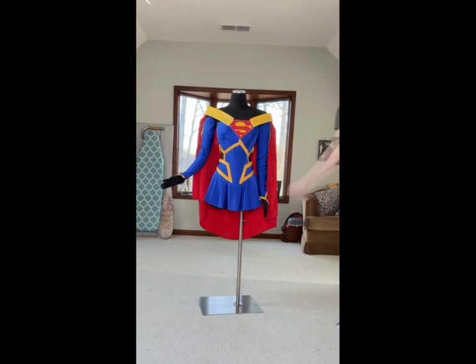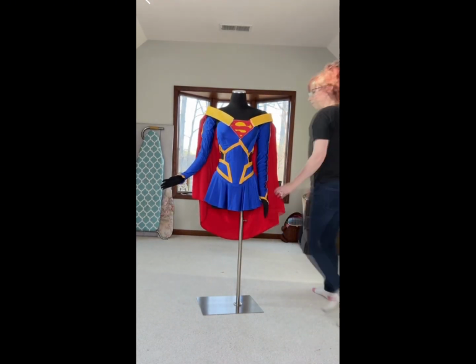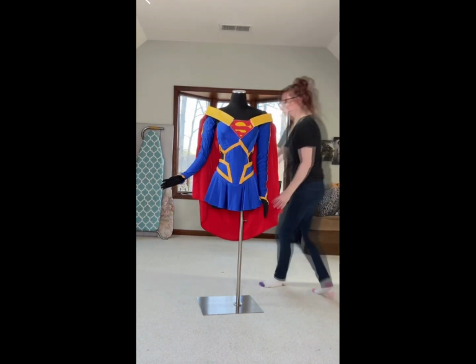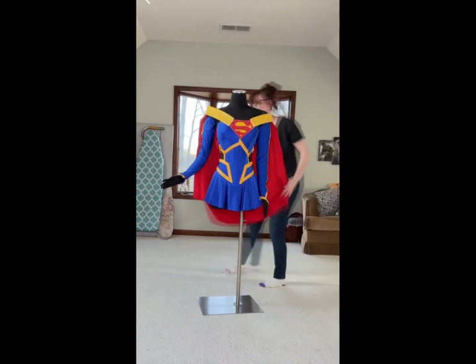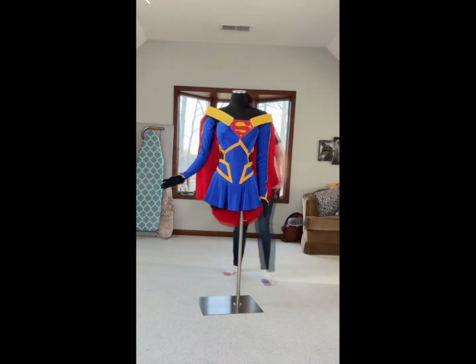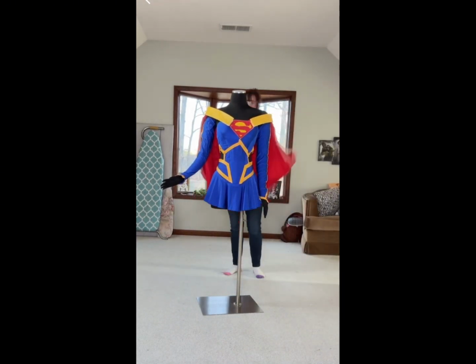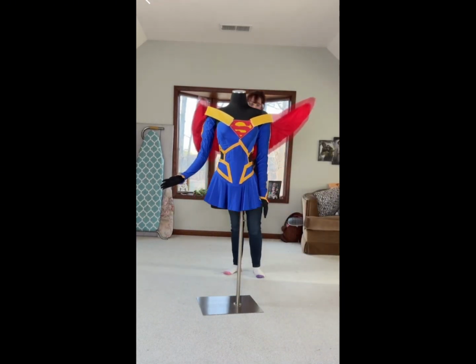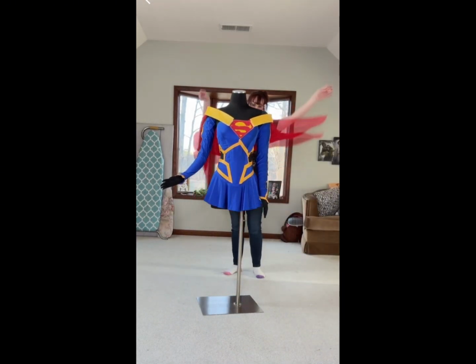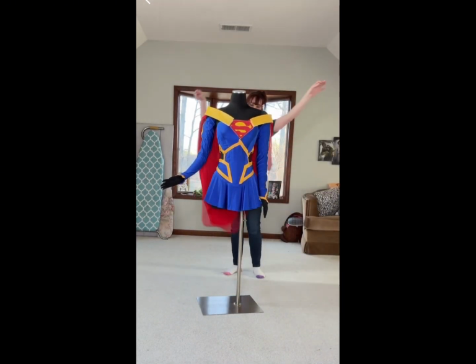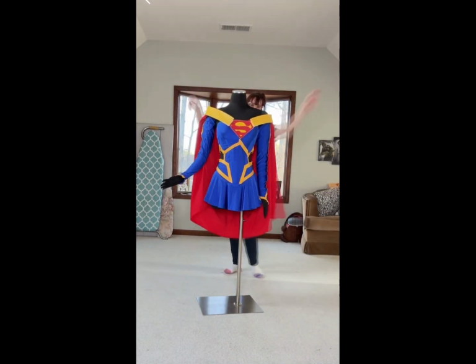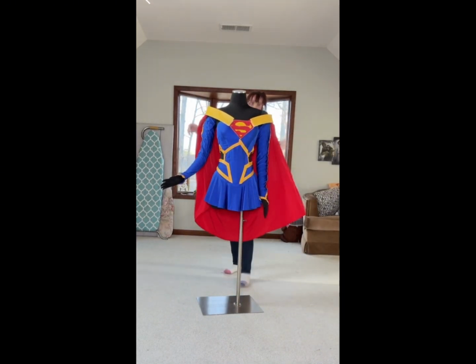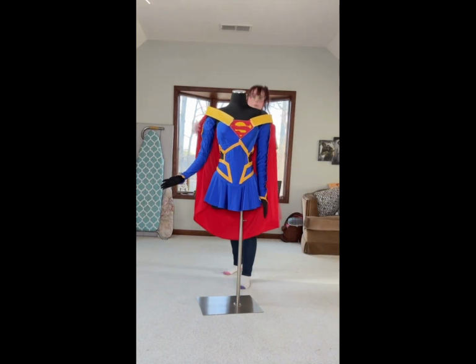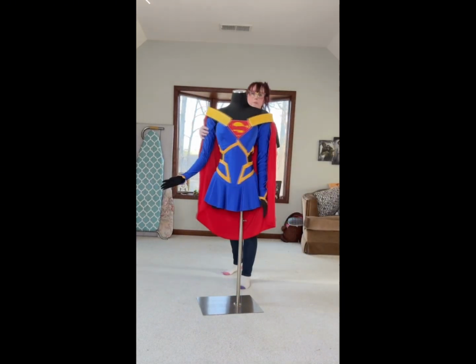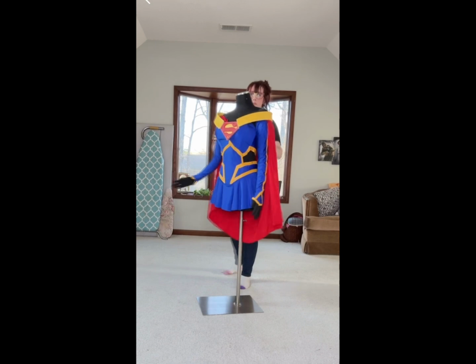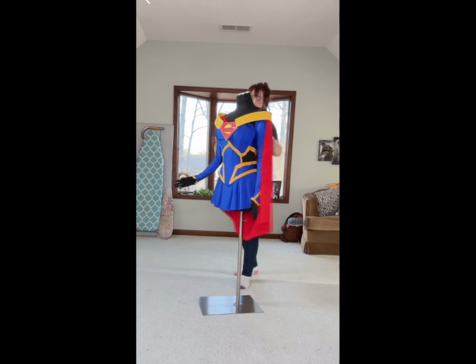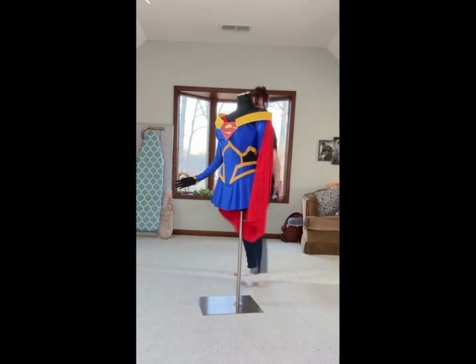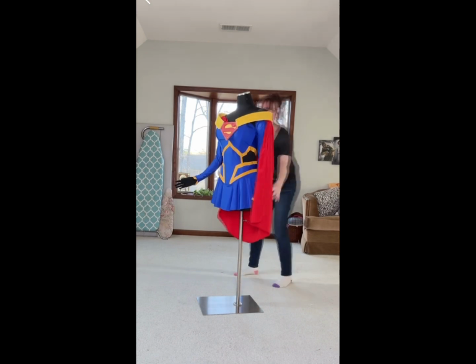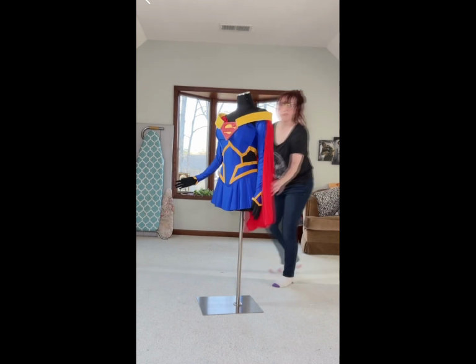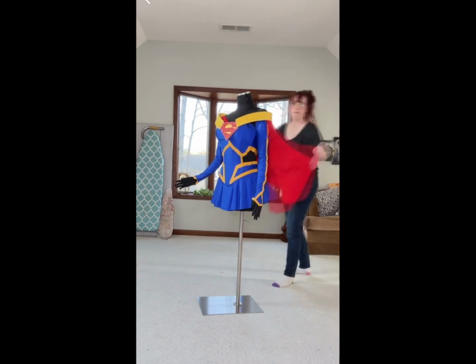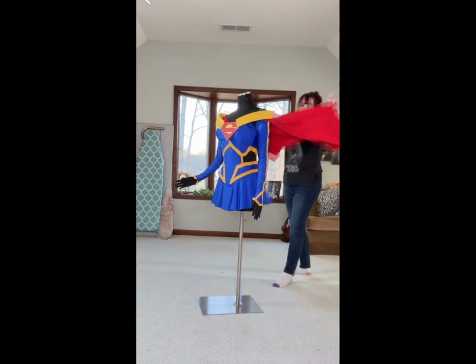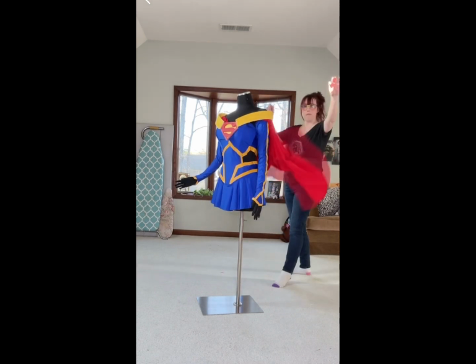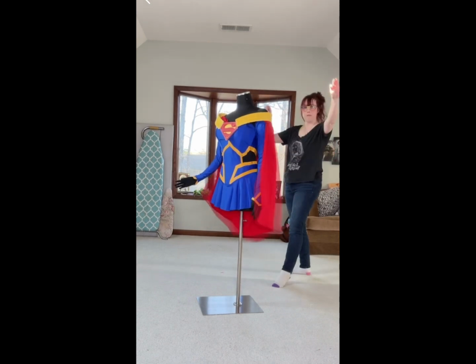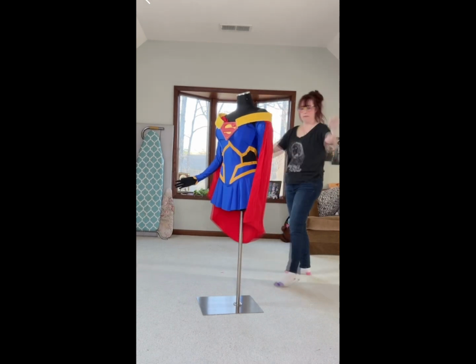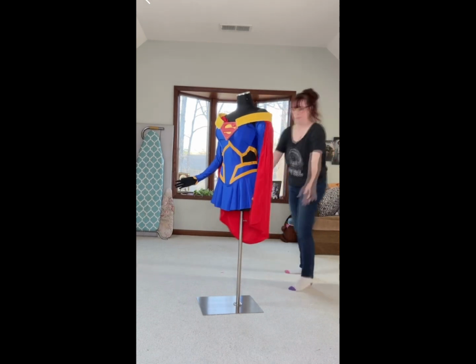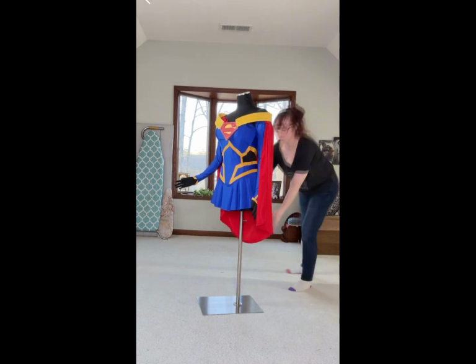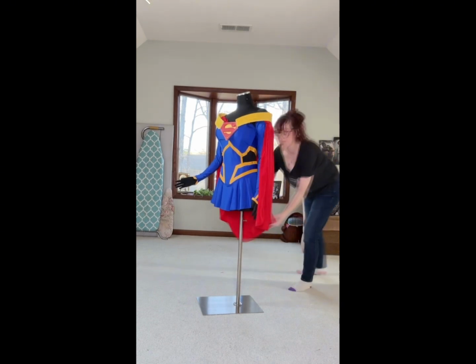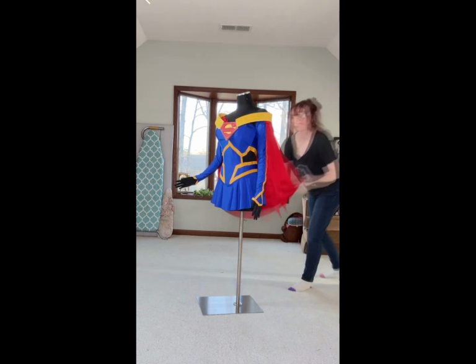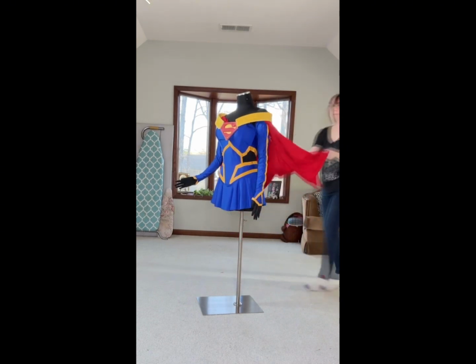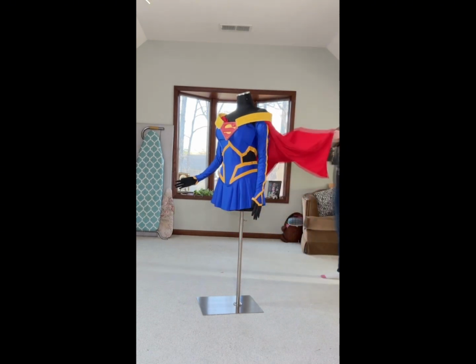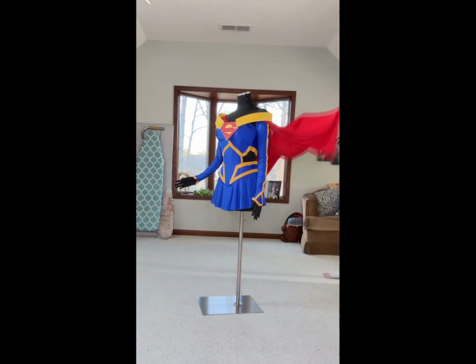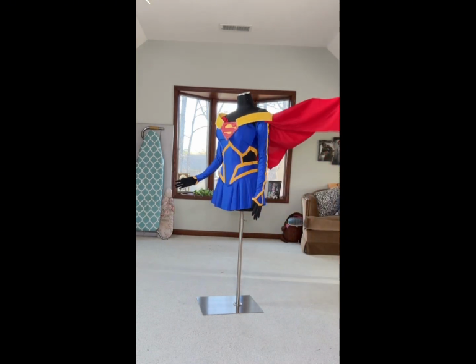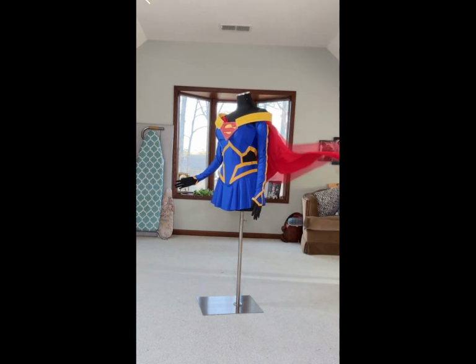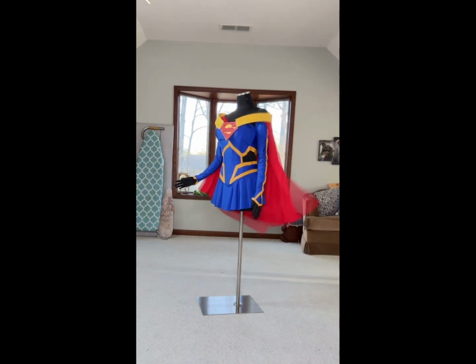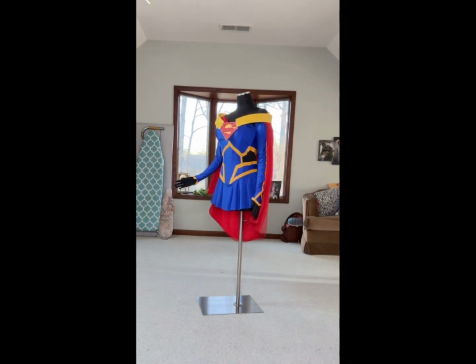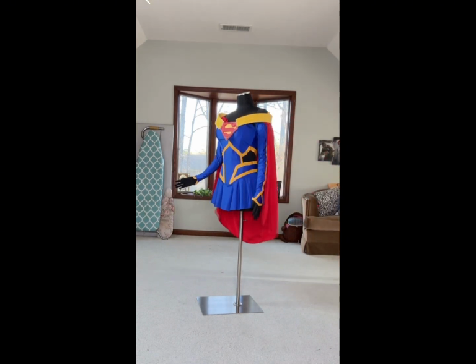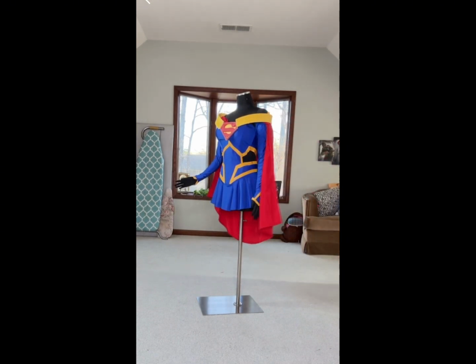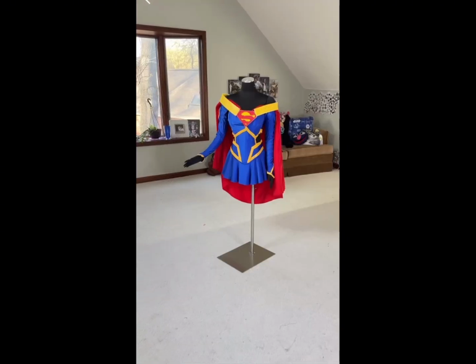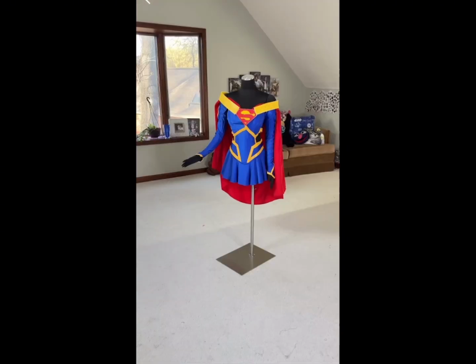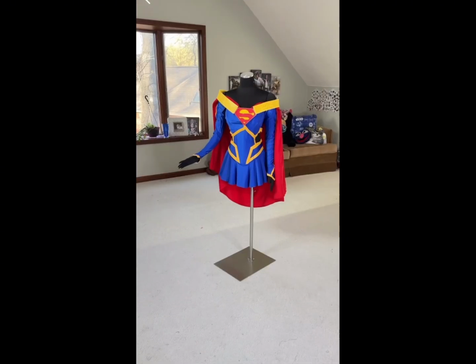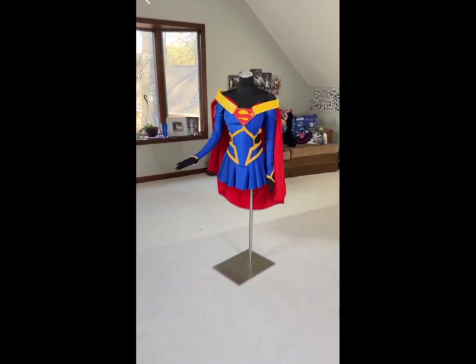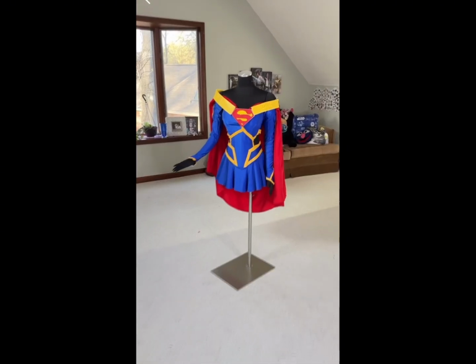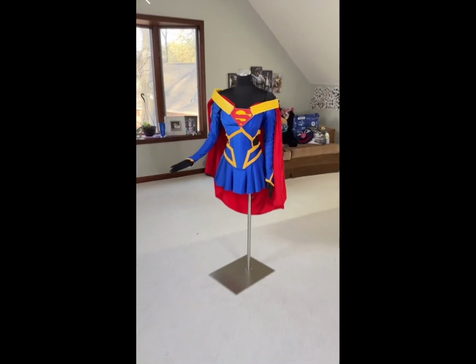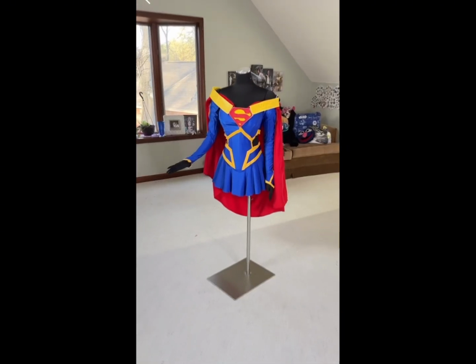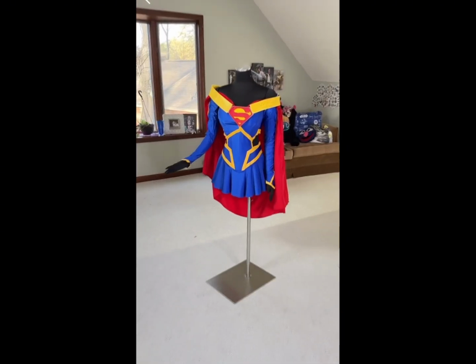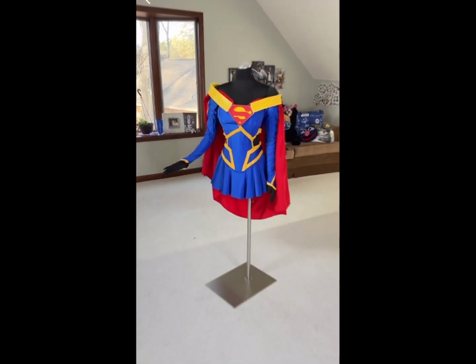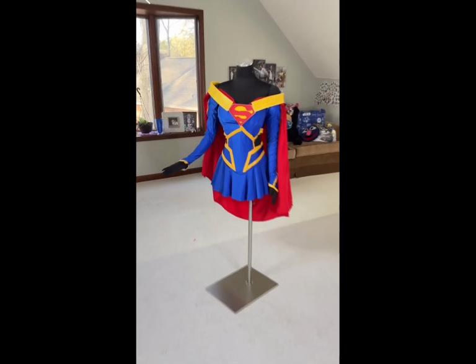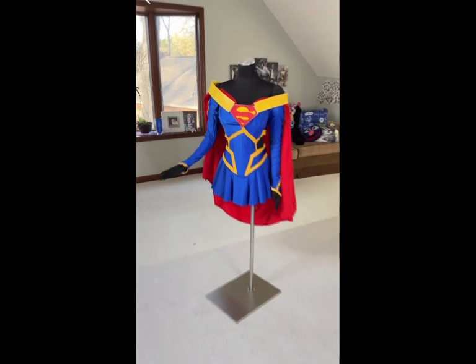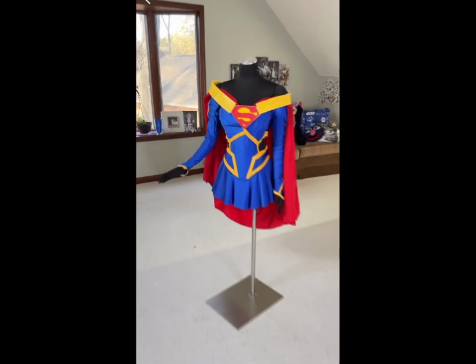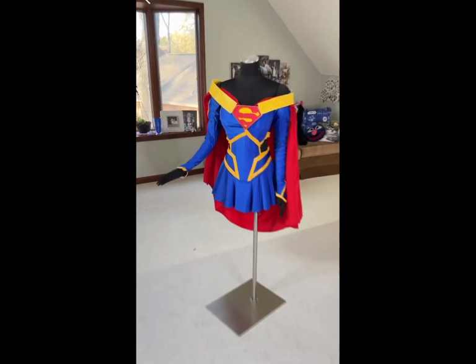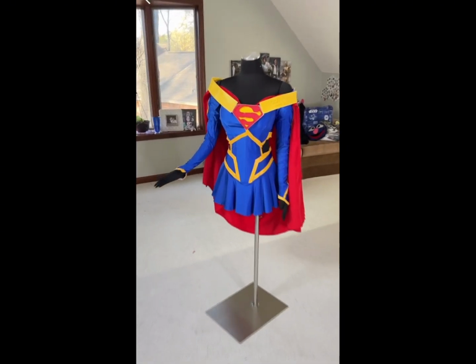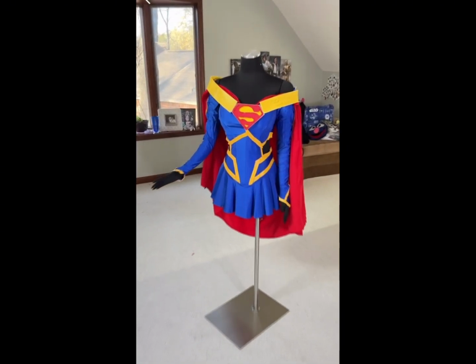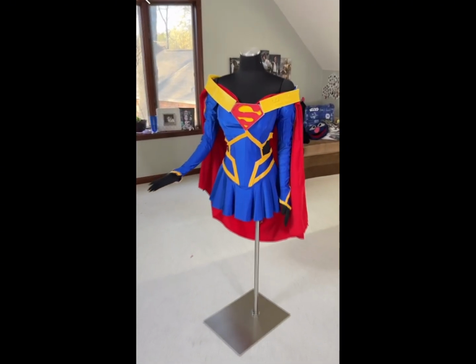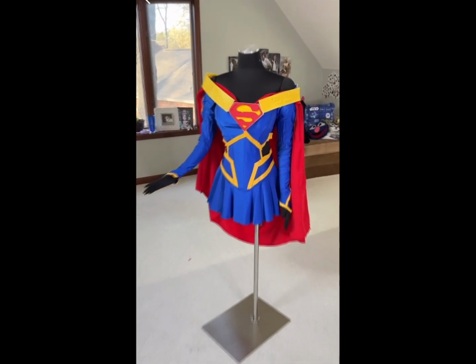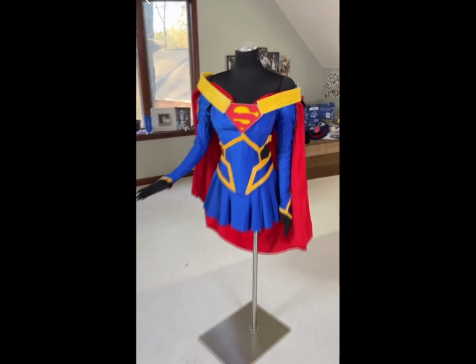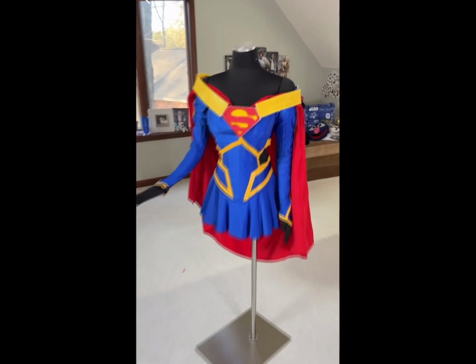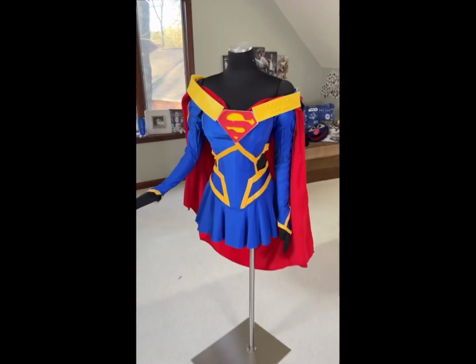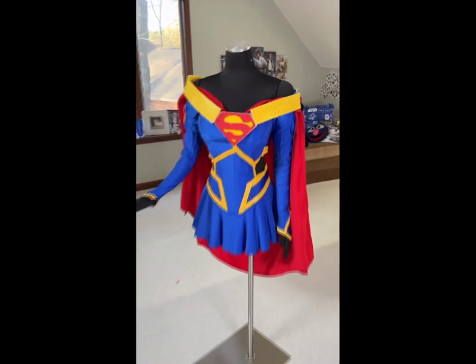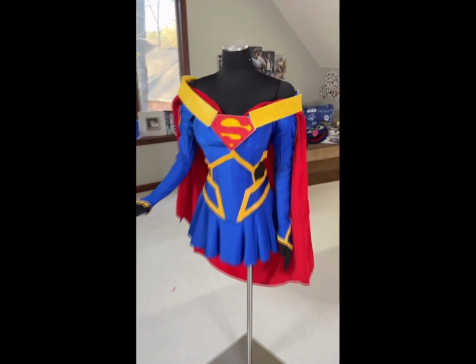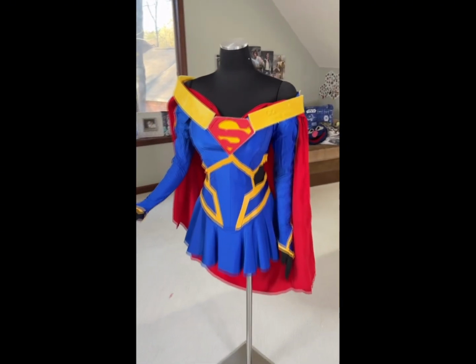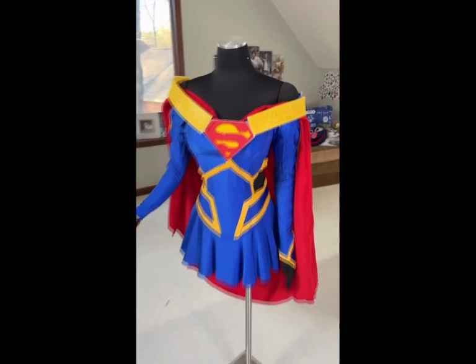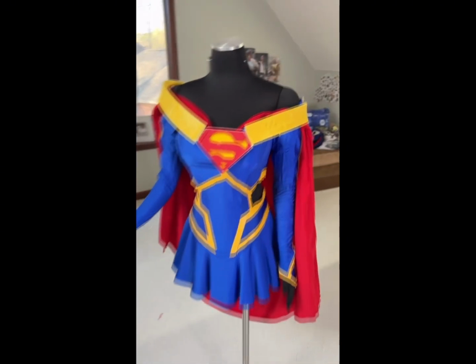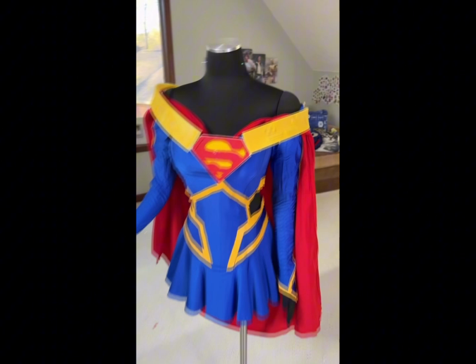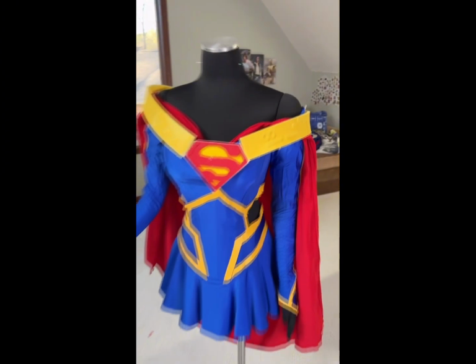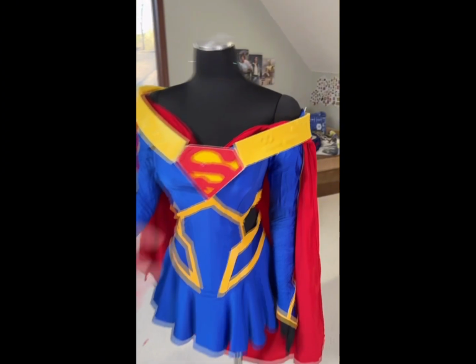One thing I didn't show here are the little boots. I just bought boots and covered them in red spandex with the similar yellow vinyl details.